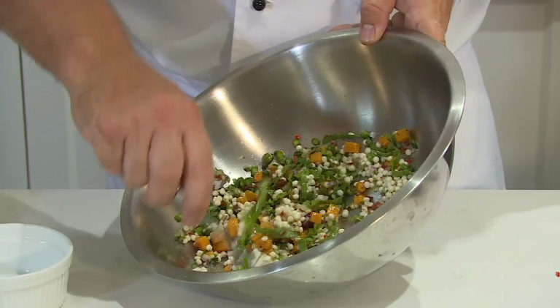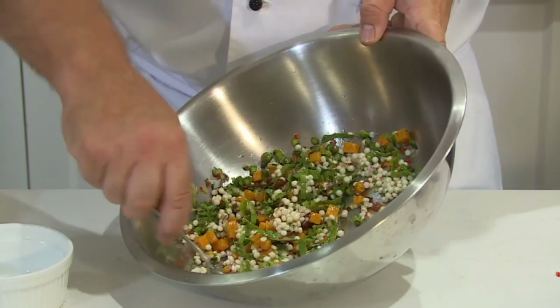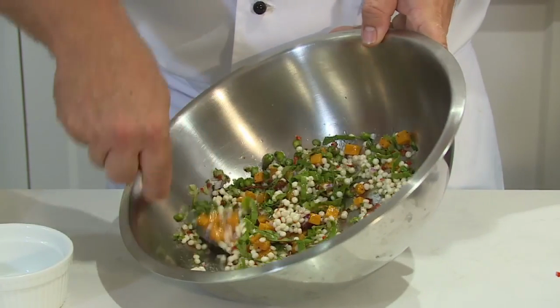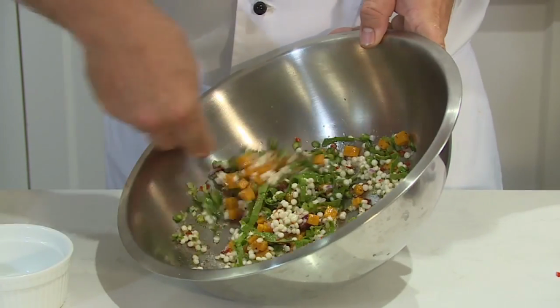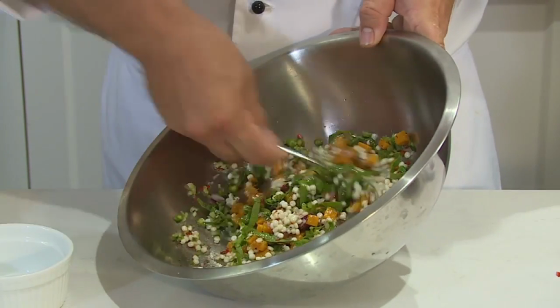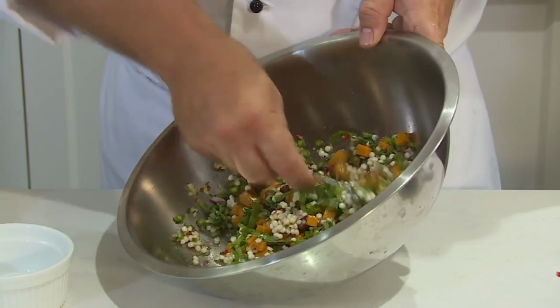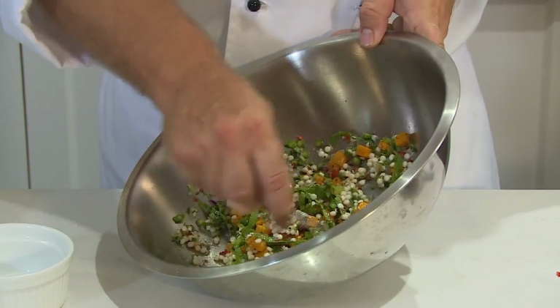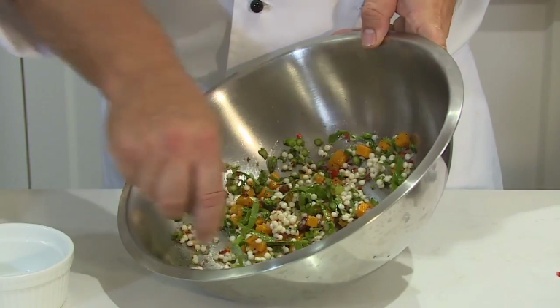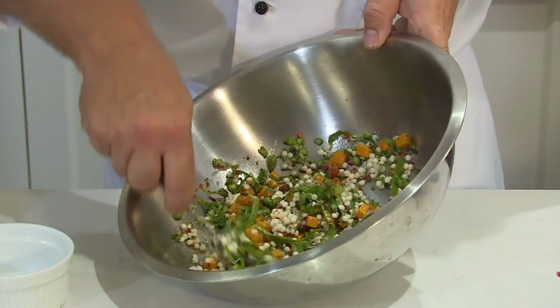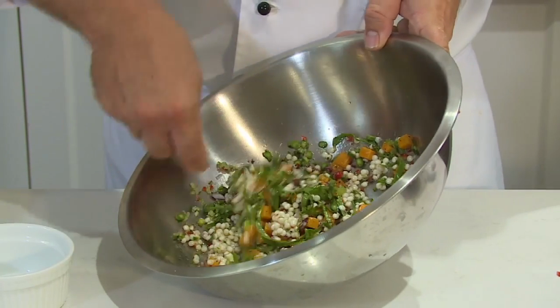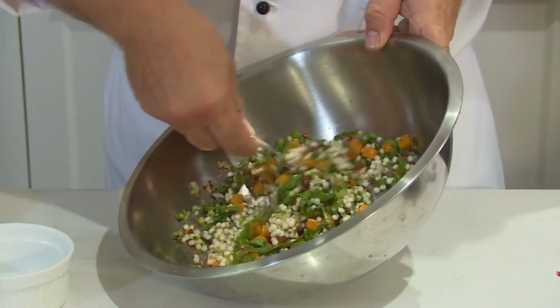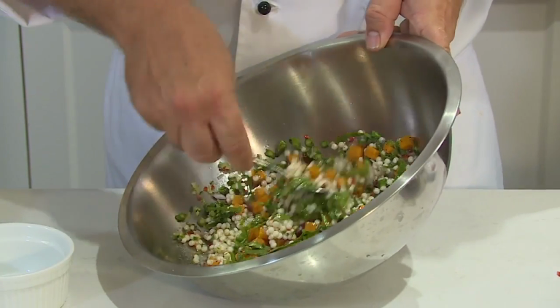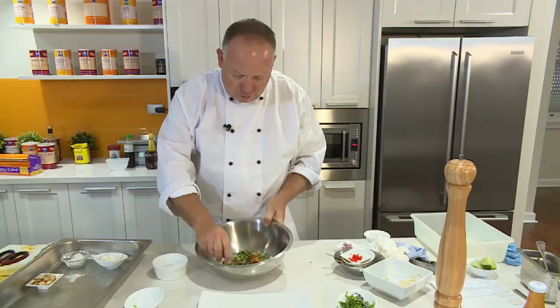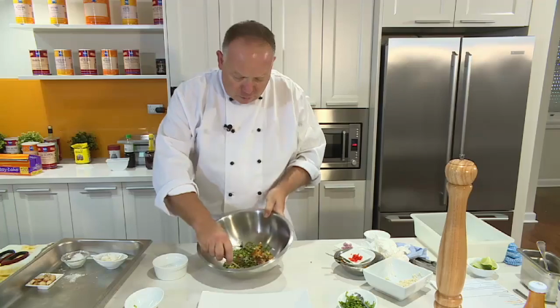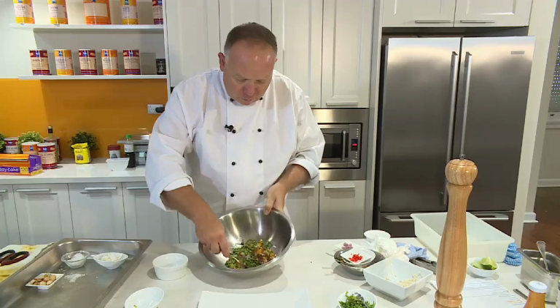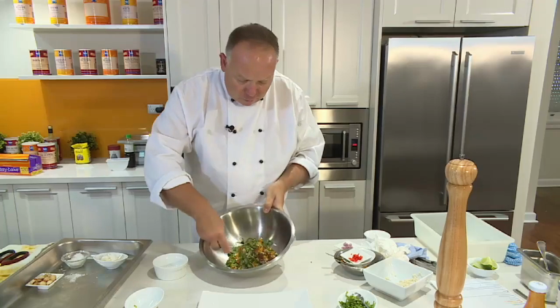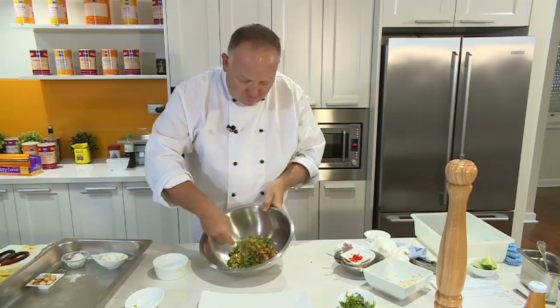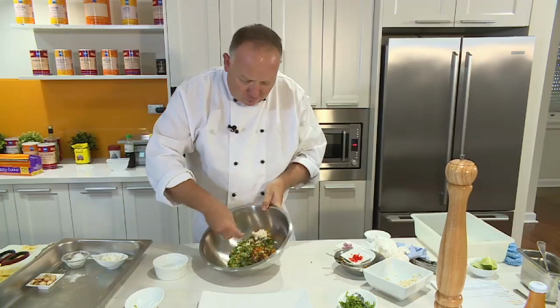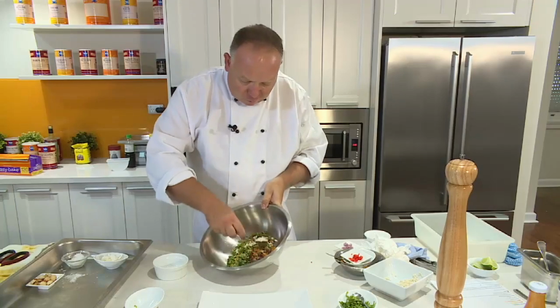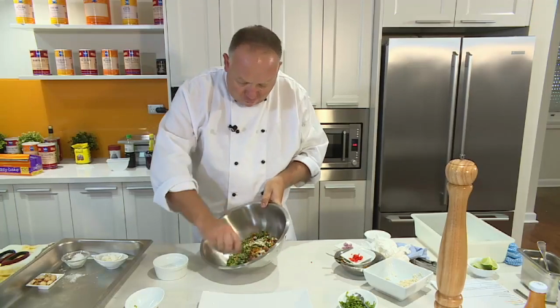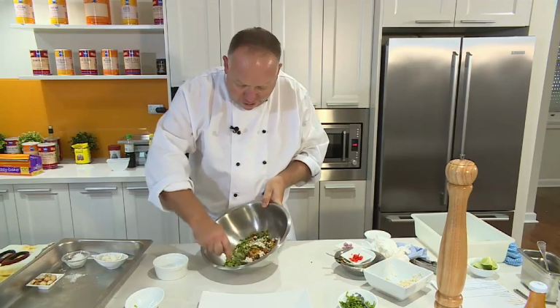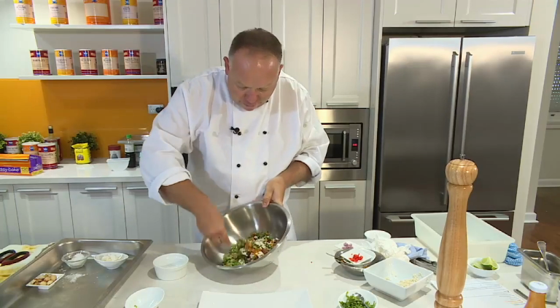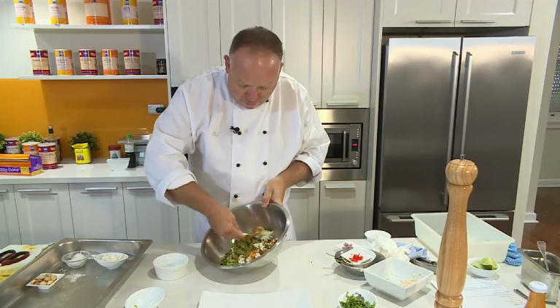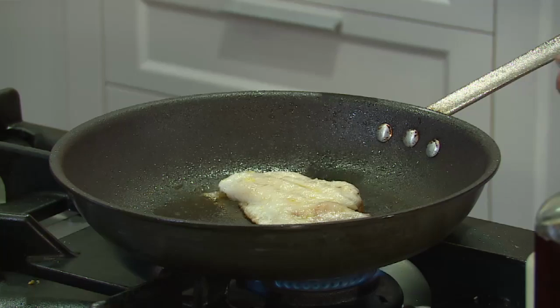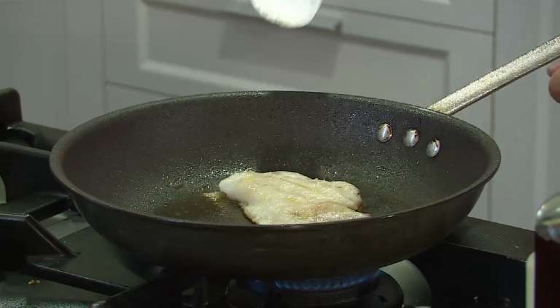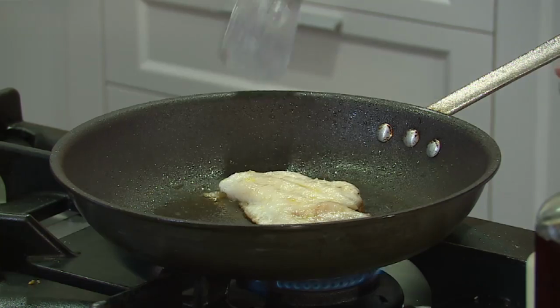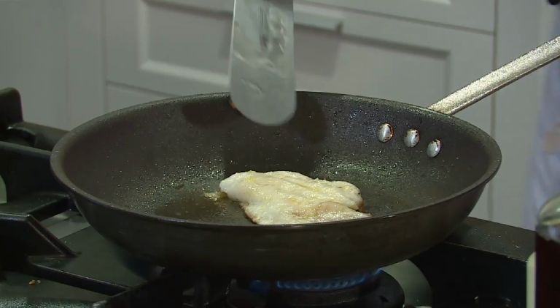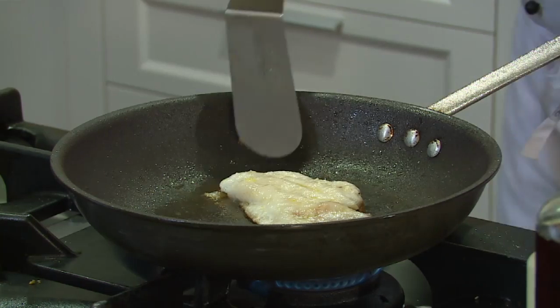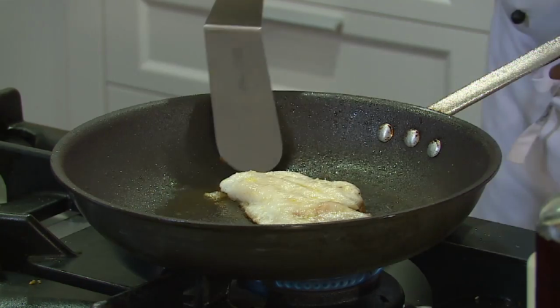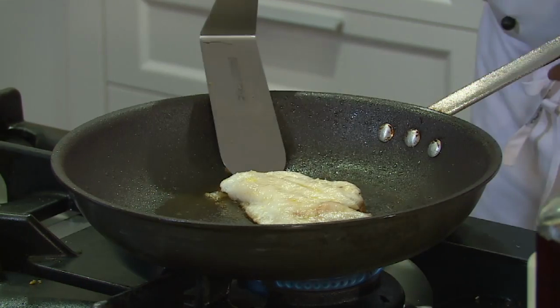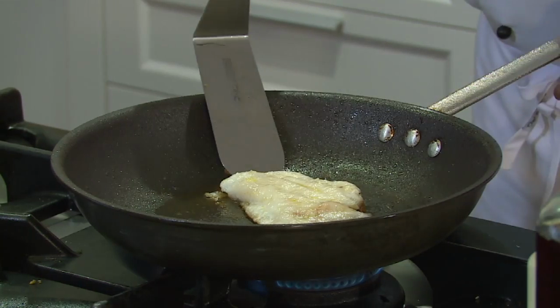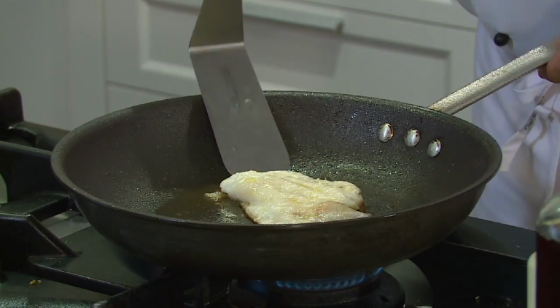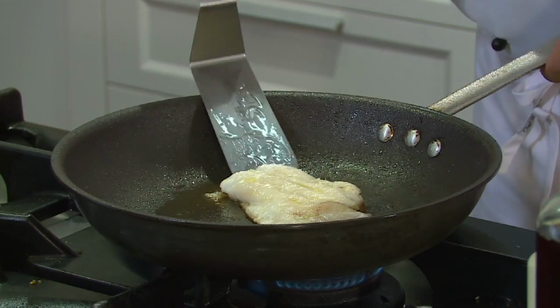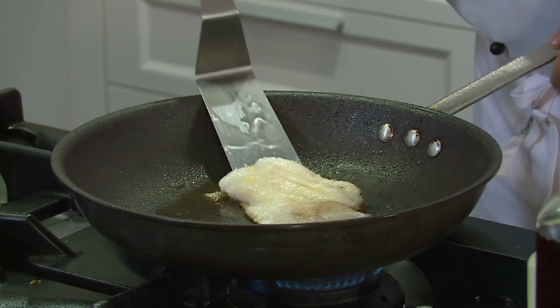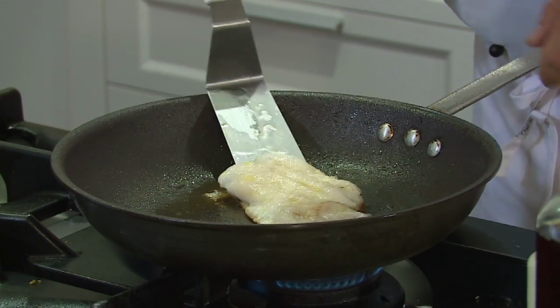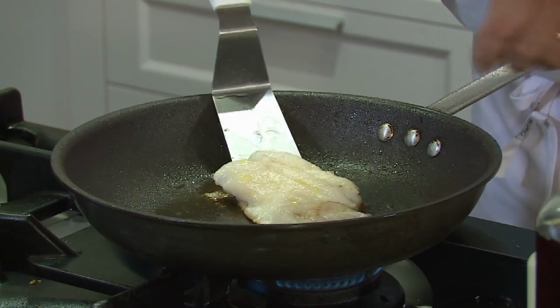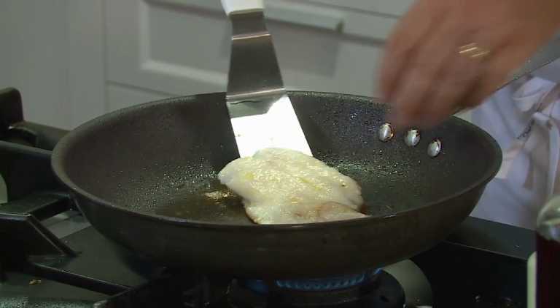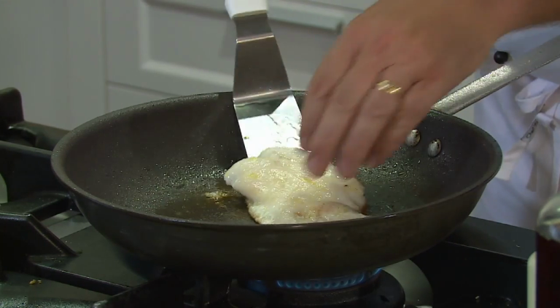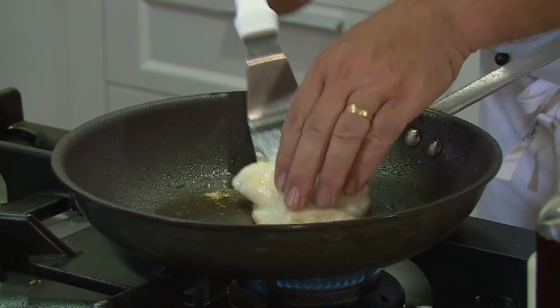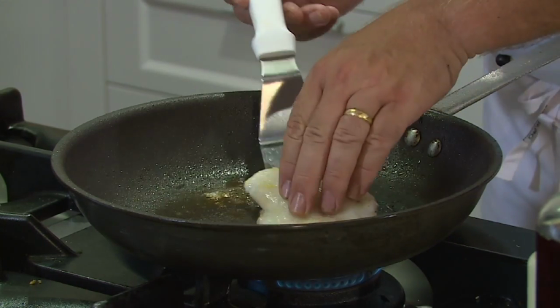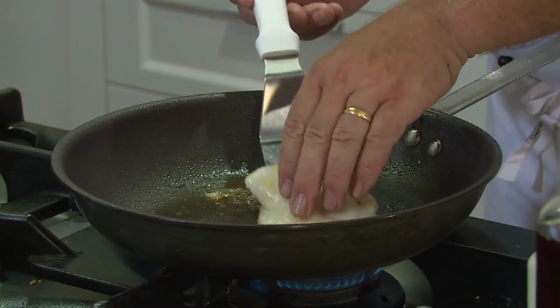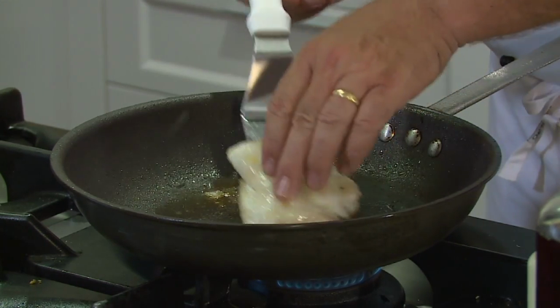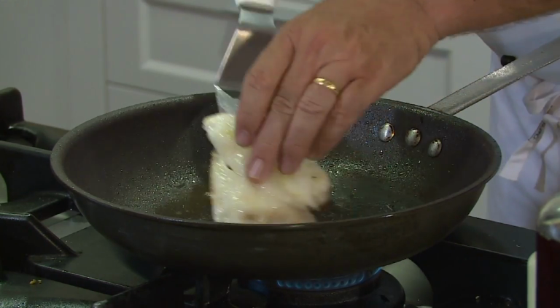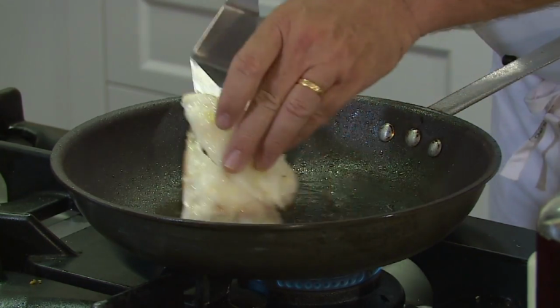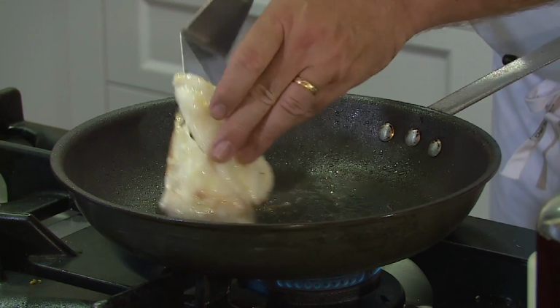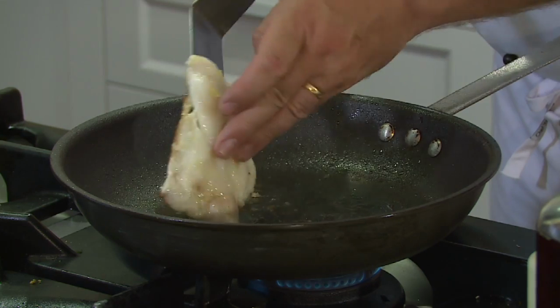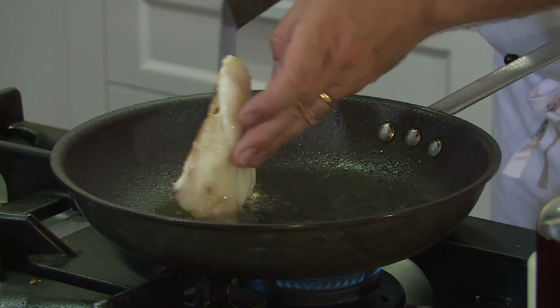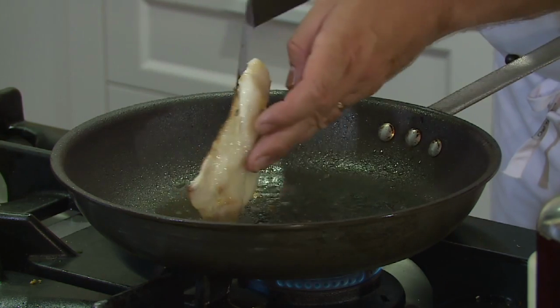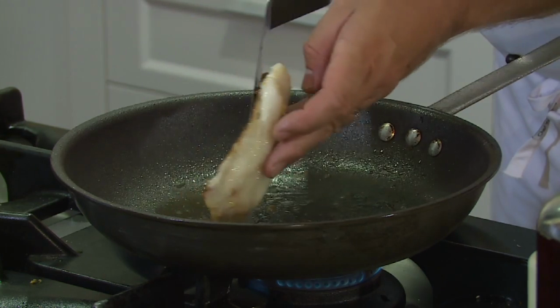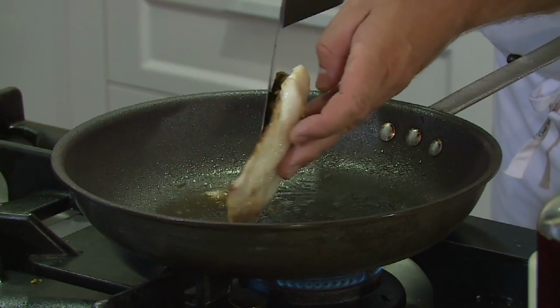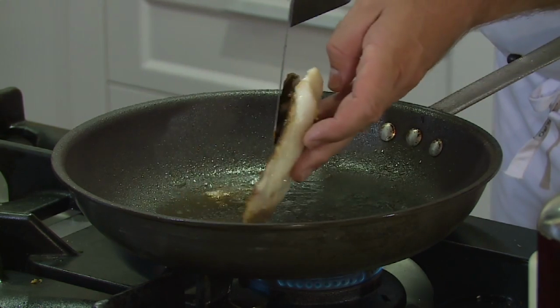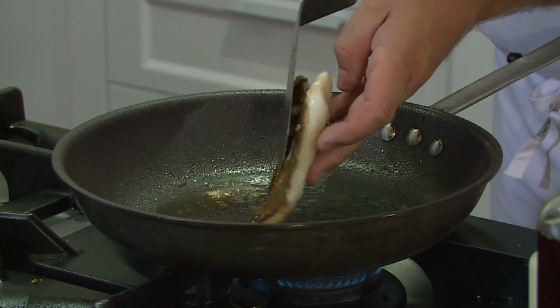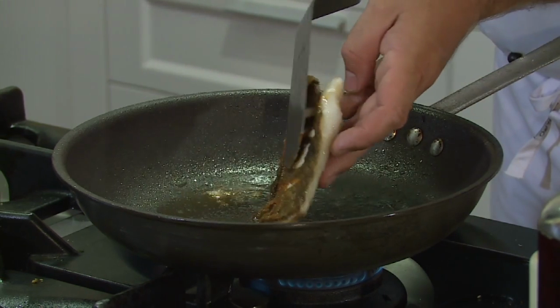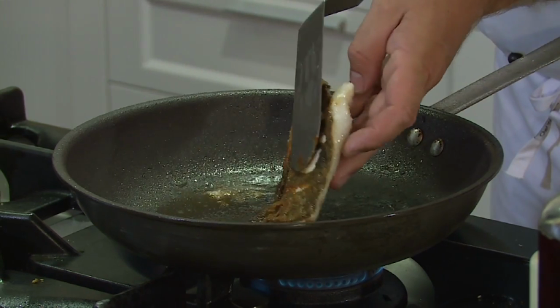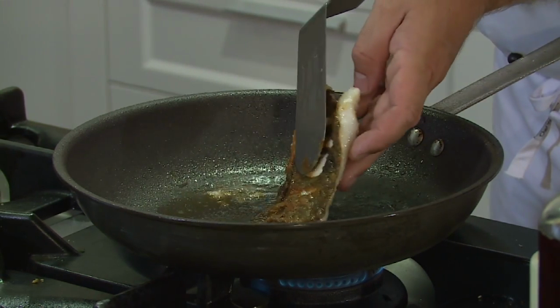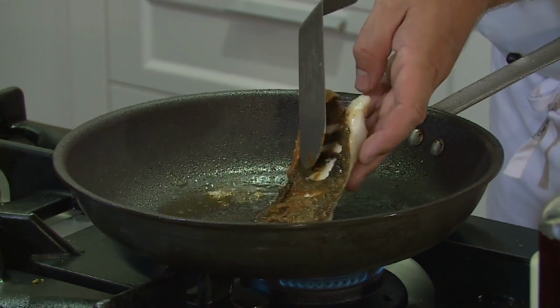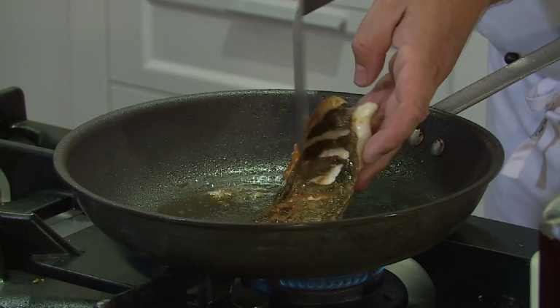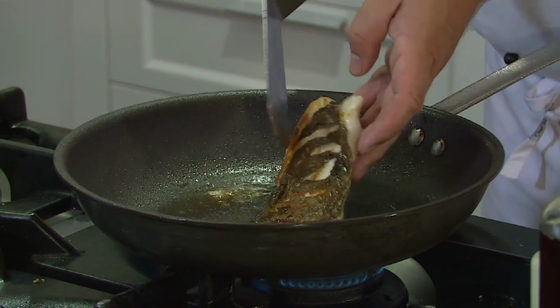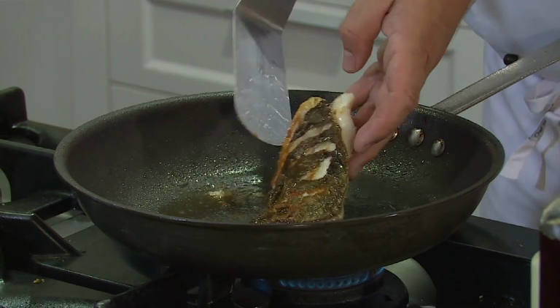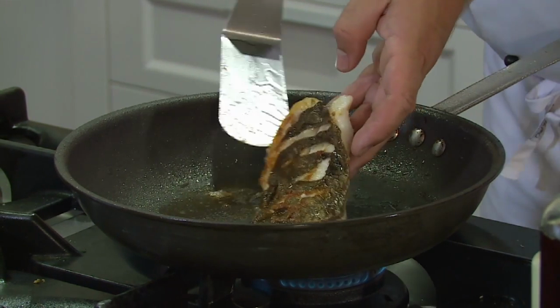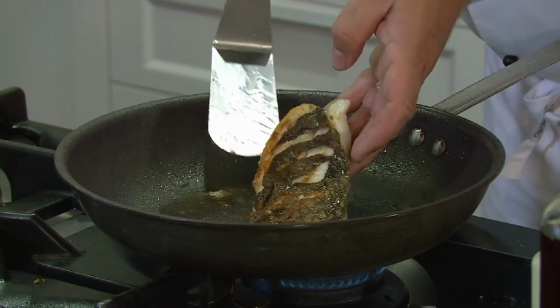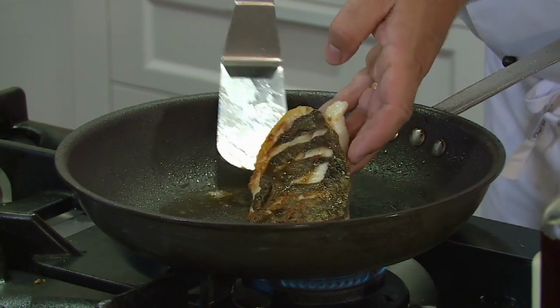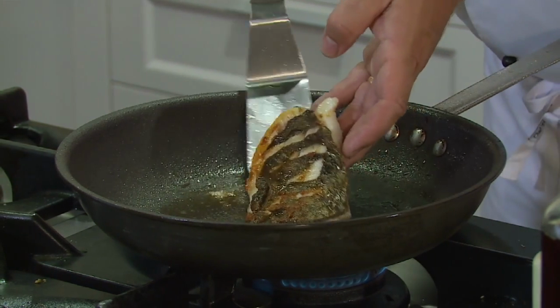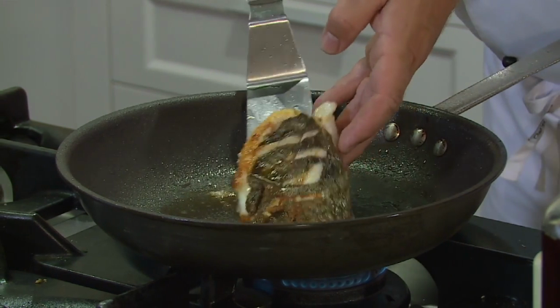We'll give this a good toss around. I've got to check the fish — we'll see how we're going. Nice and crispy skin.